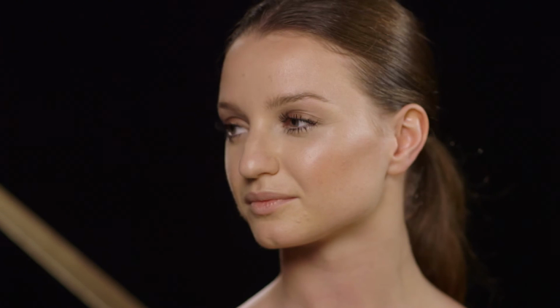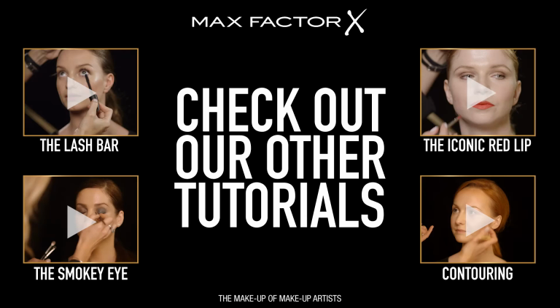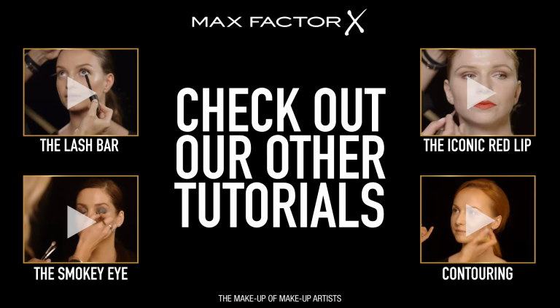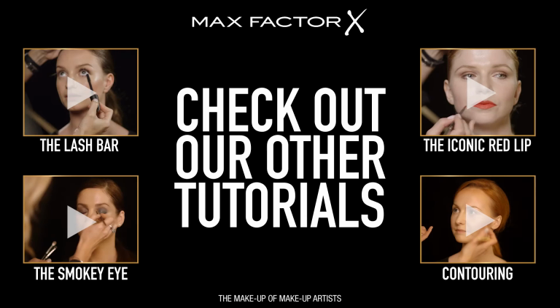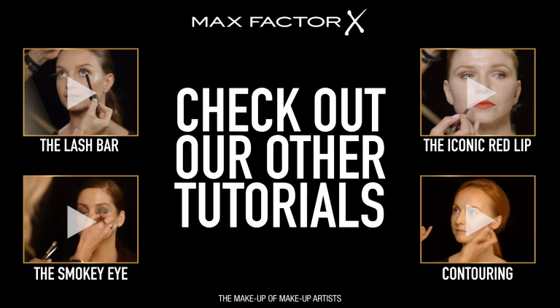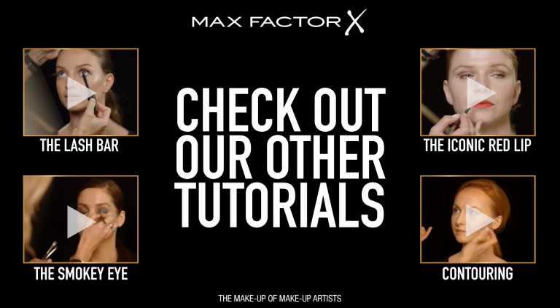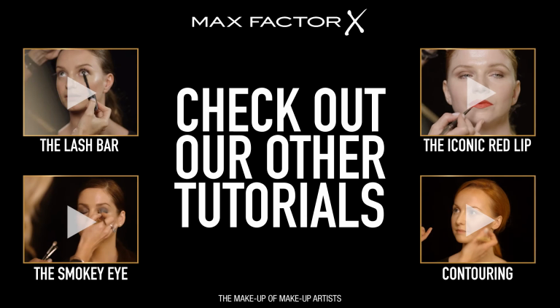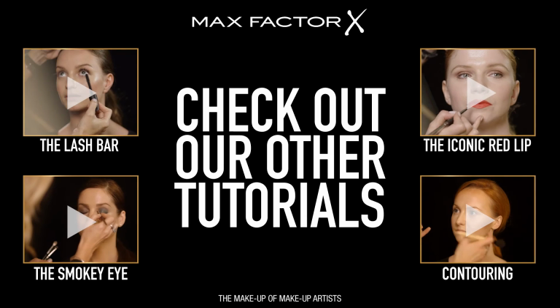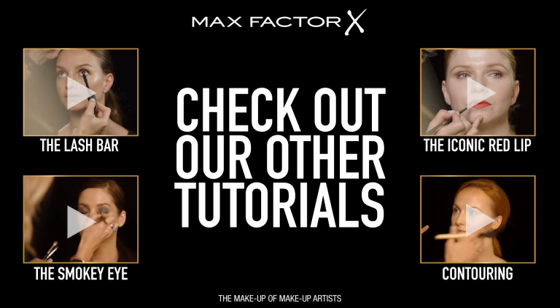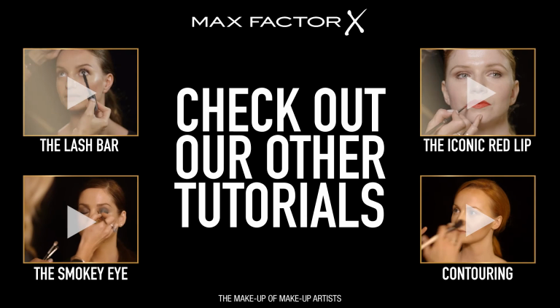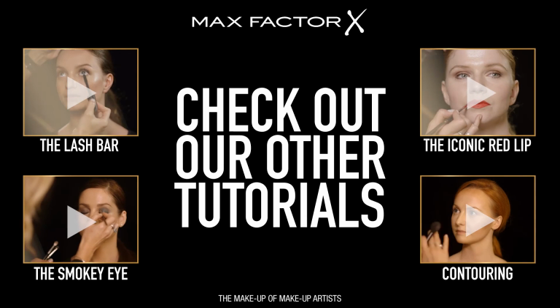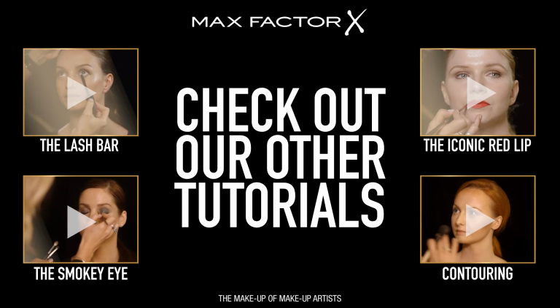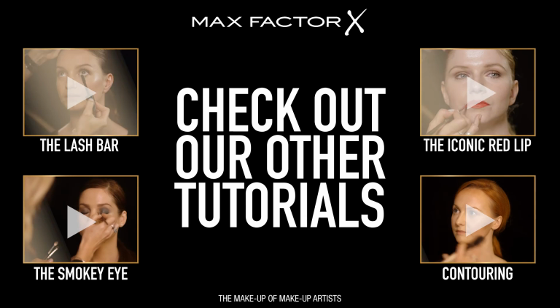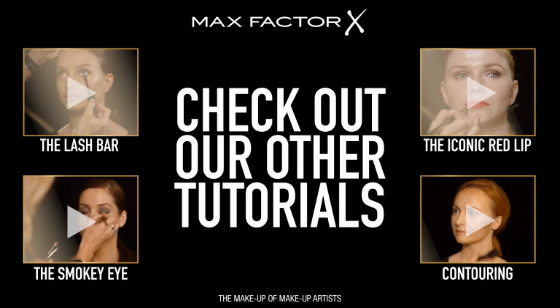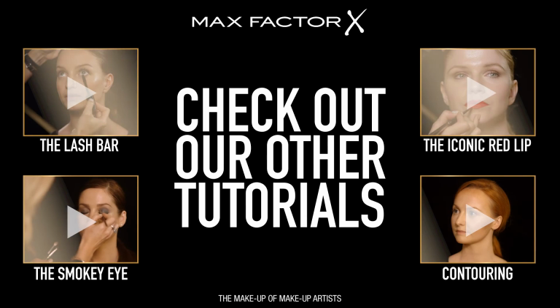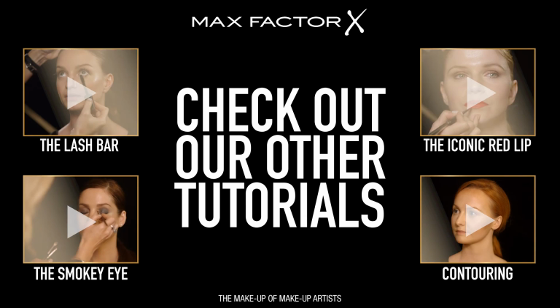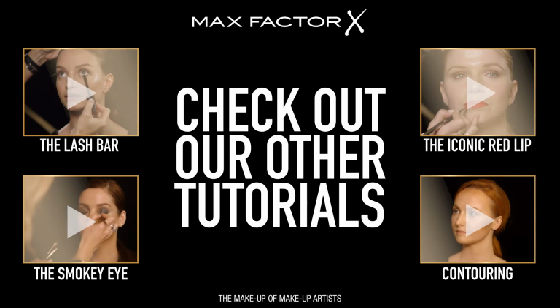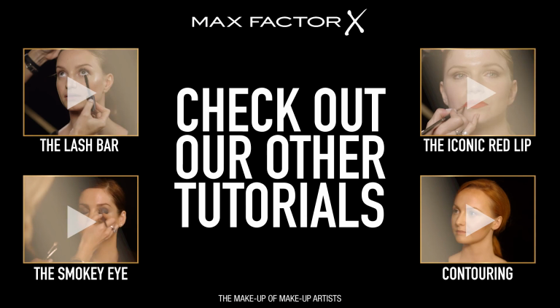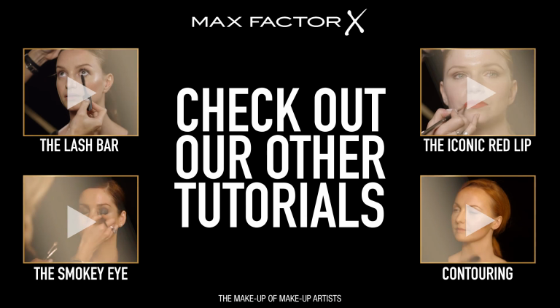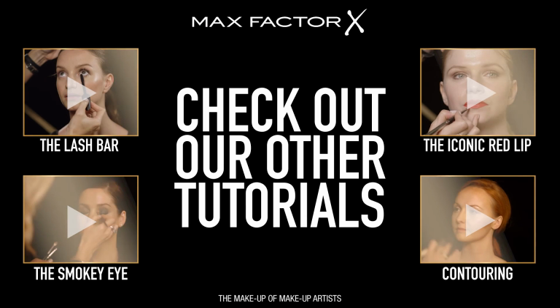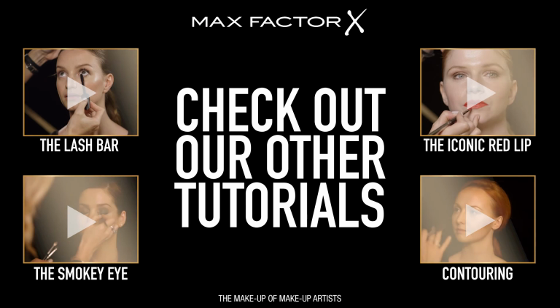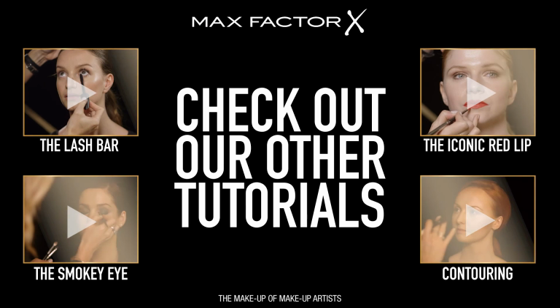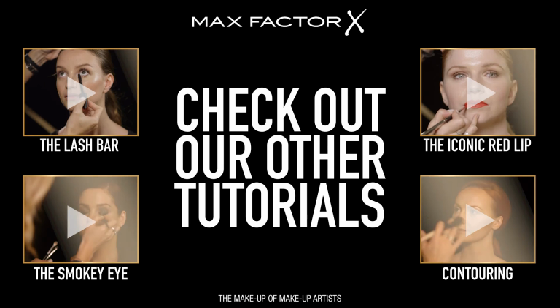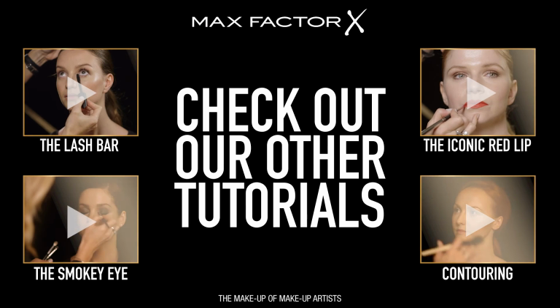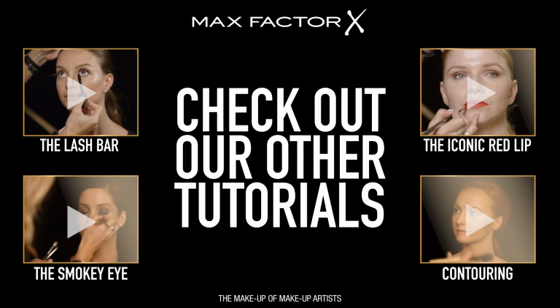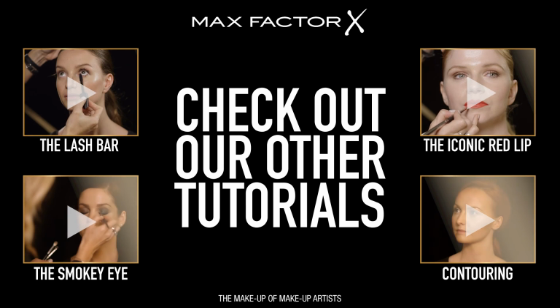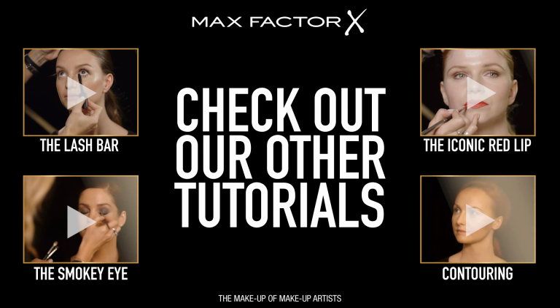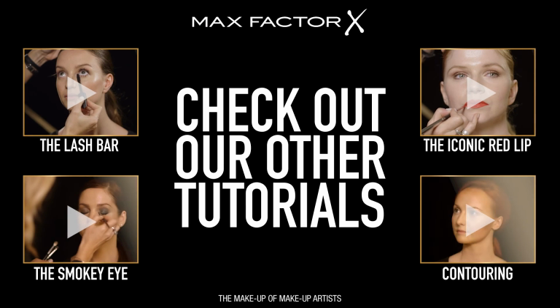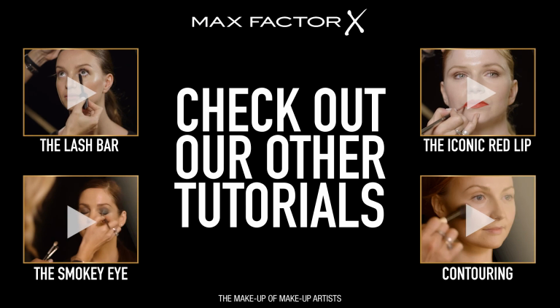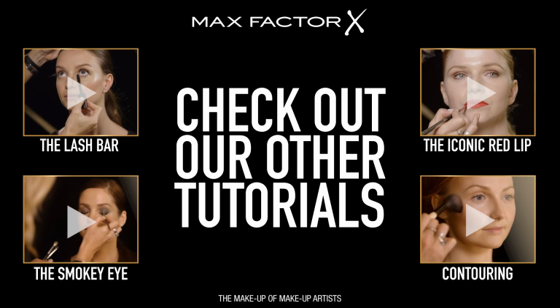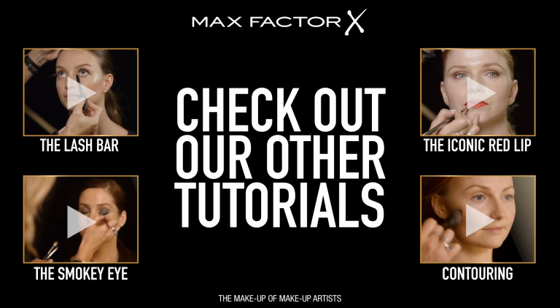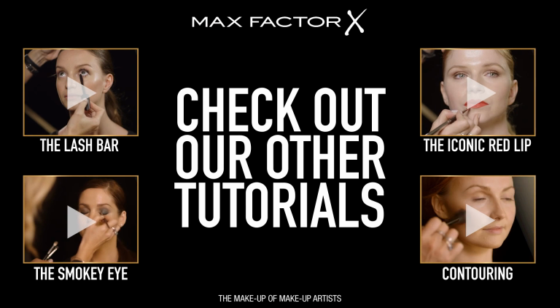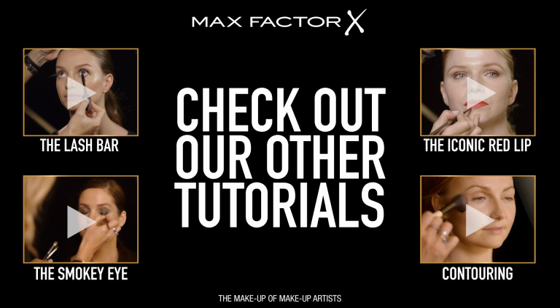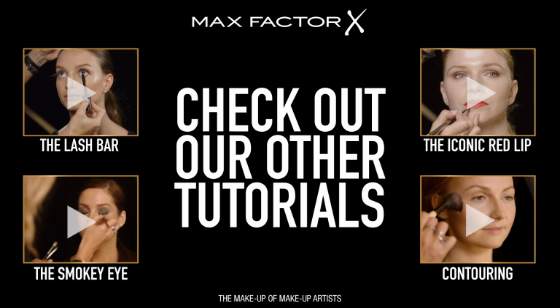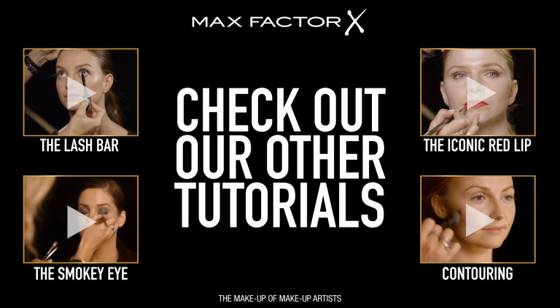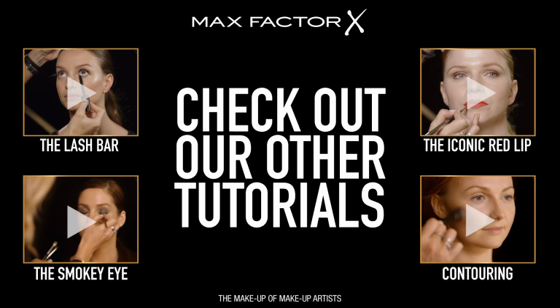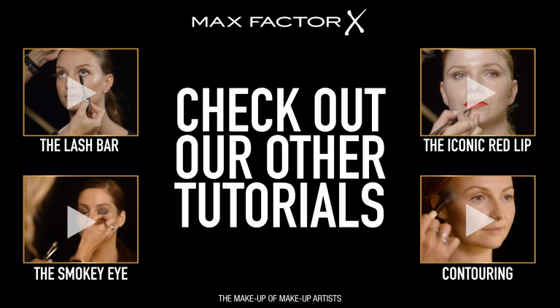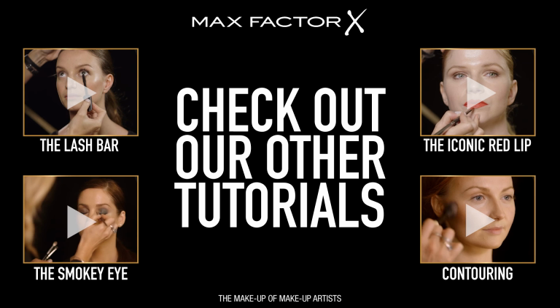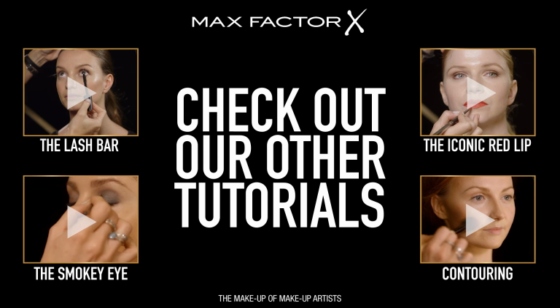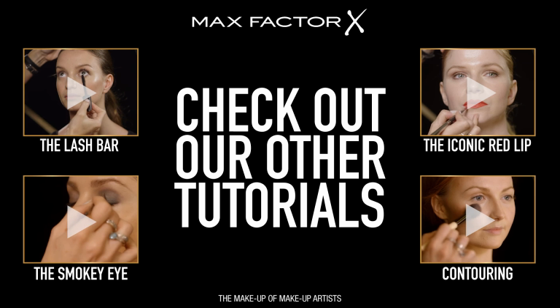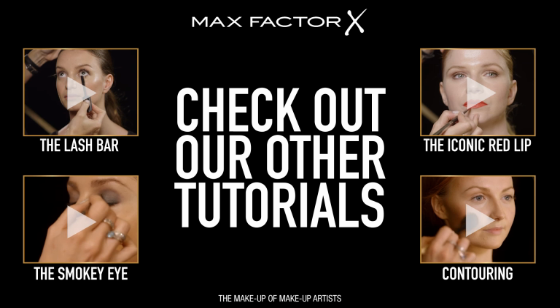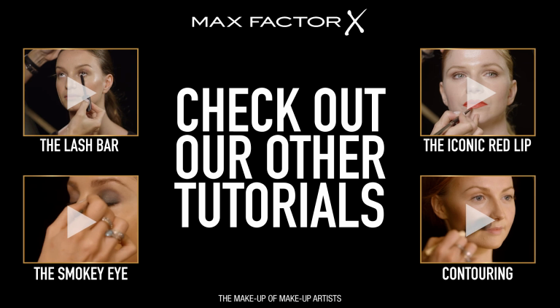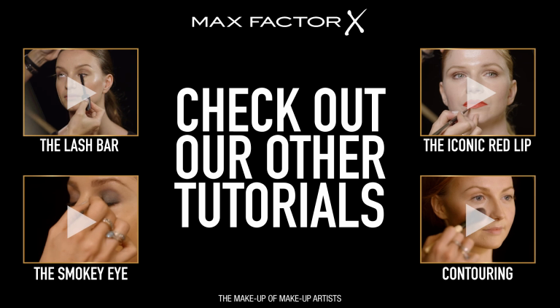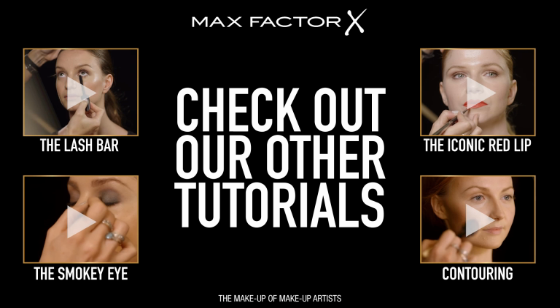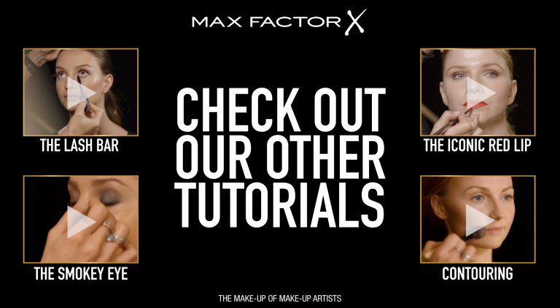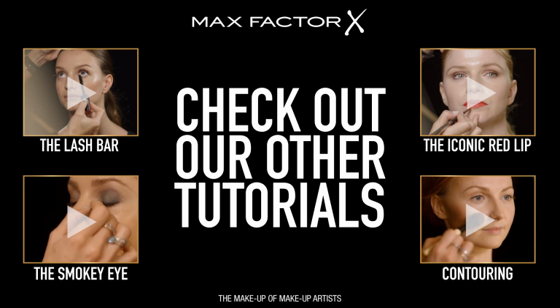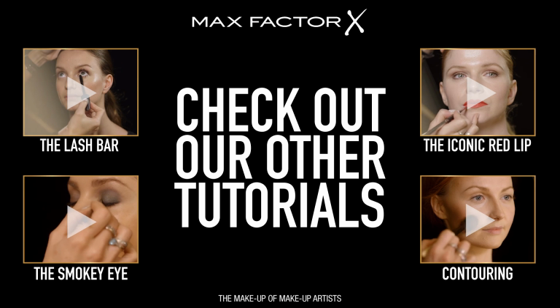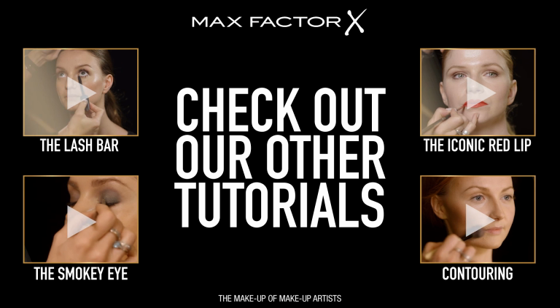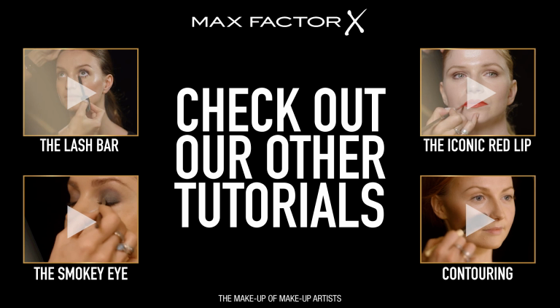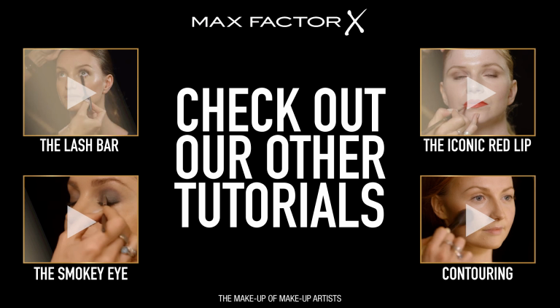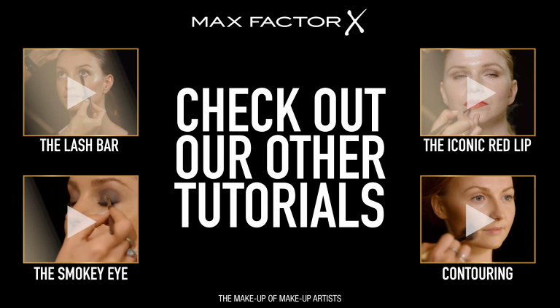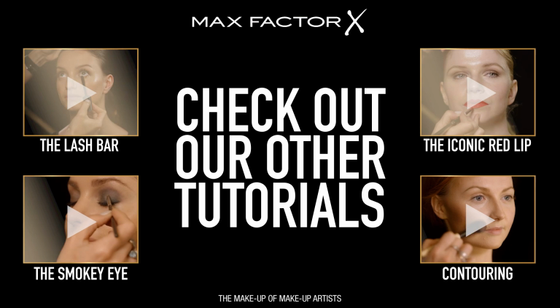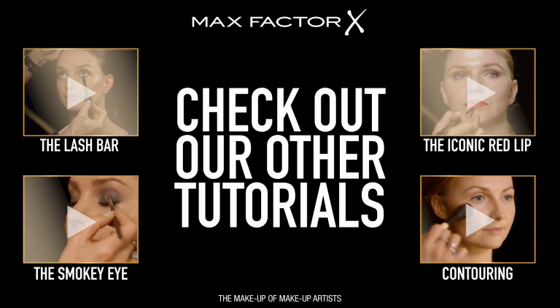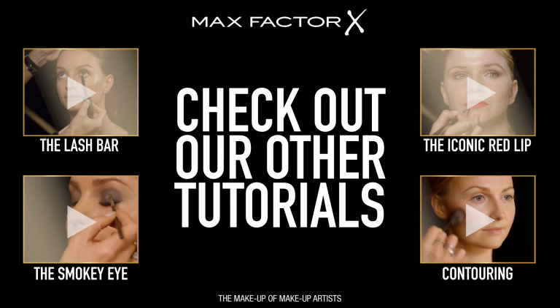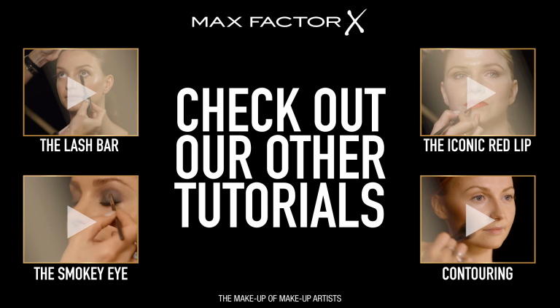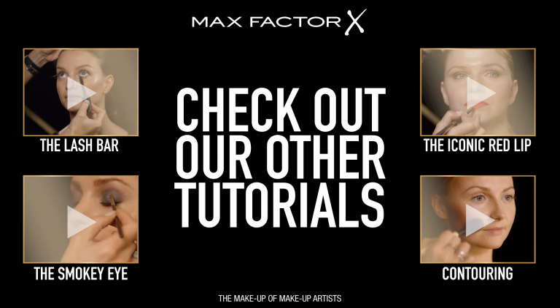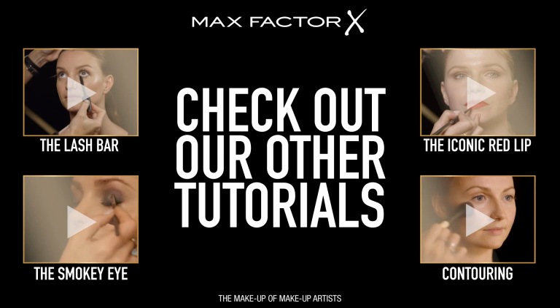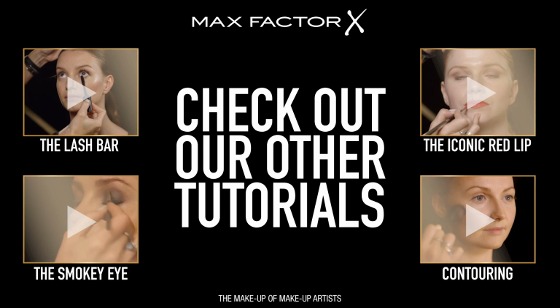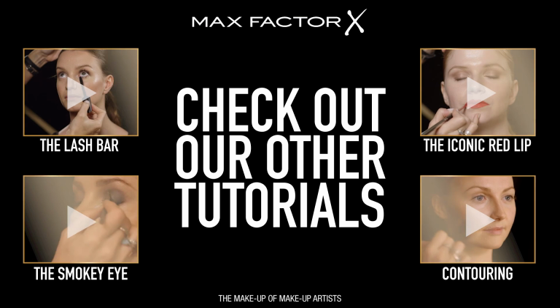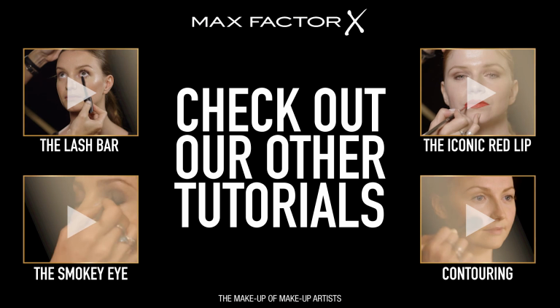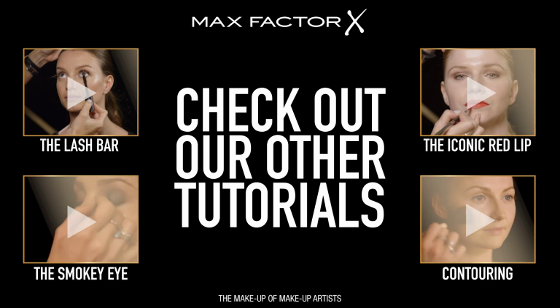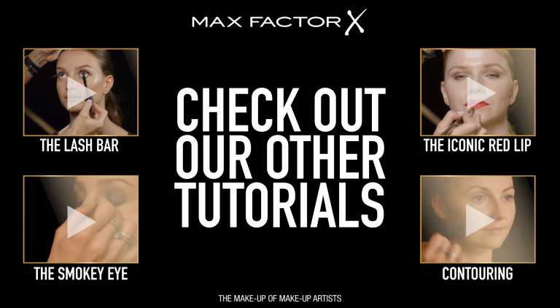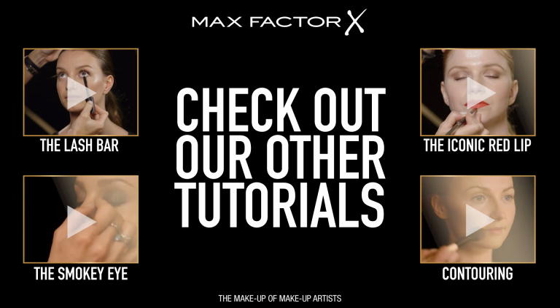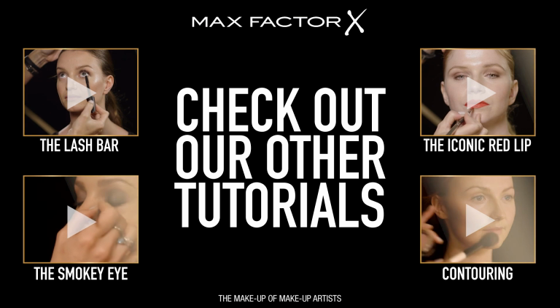If you've got a great lash tip, please post it below. Check out our other tutorials and make glamour happen for you. See you on the other side. Bye-bye.